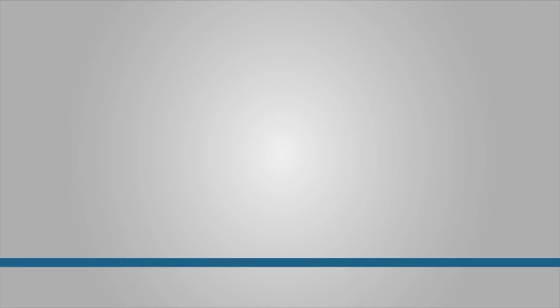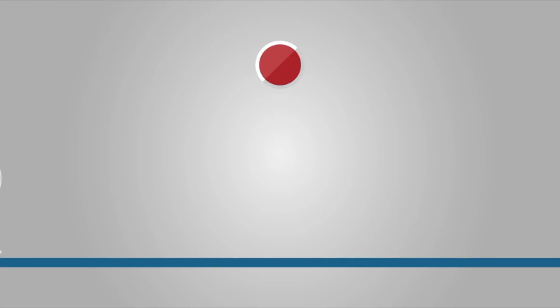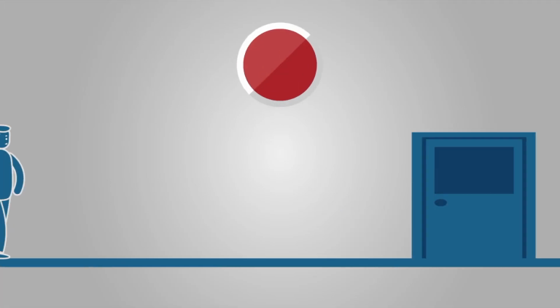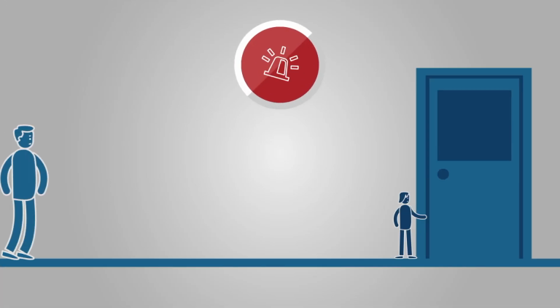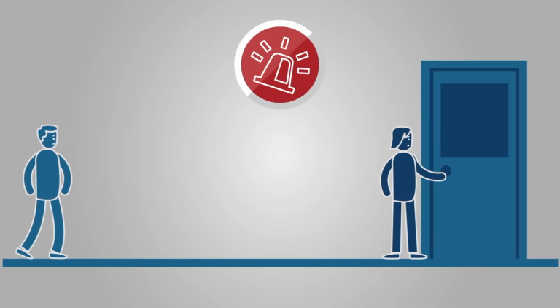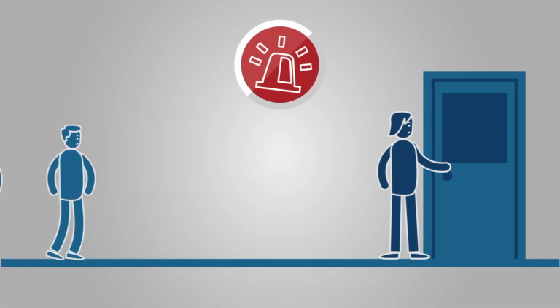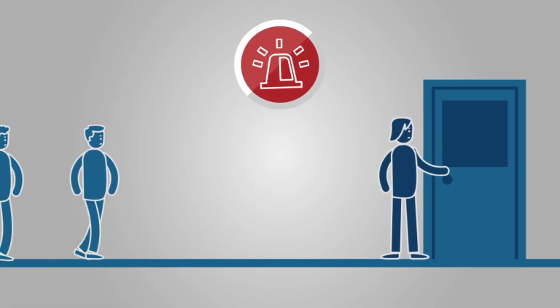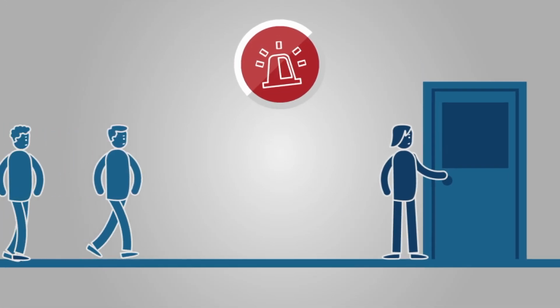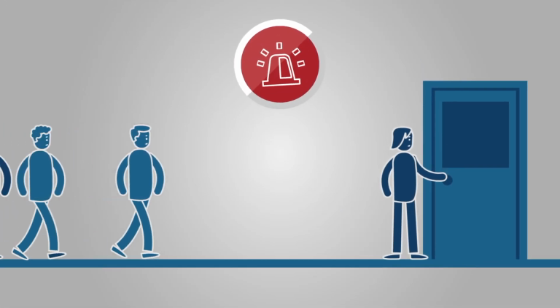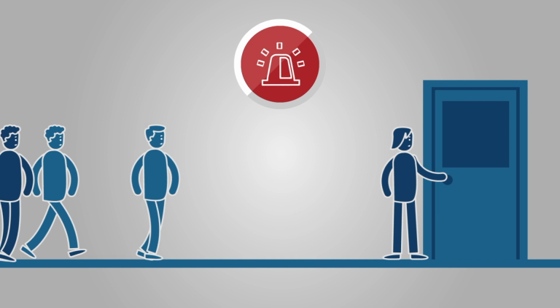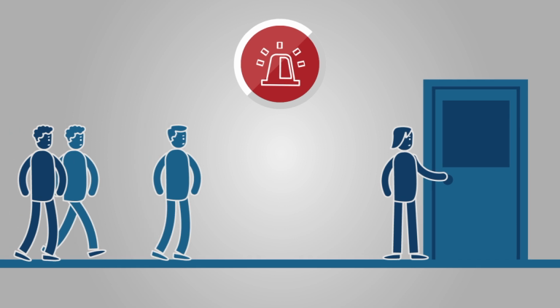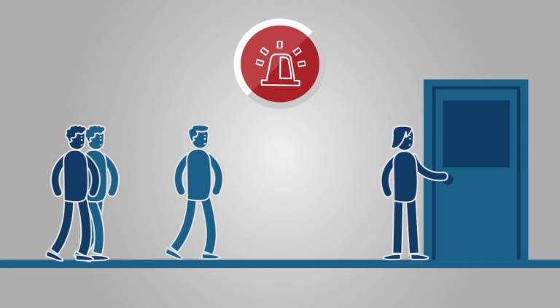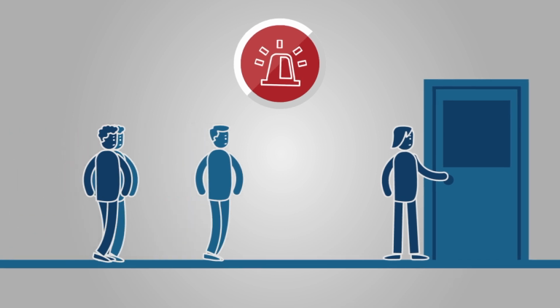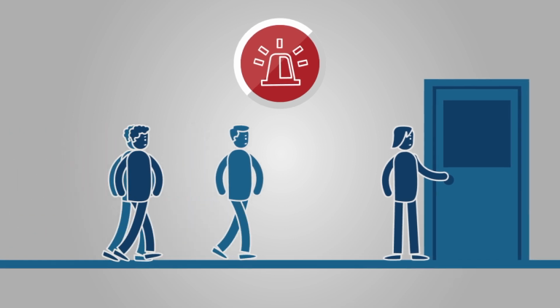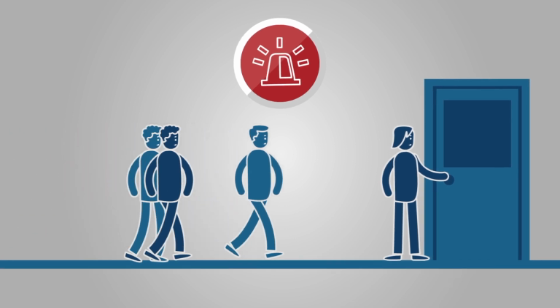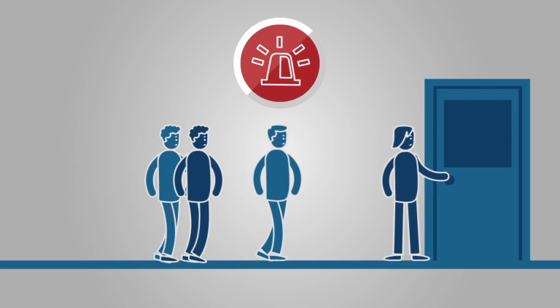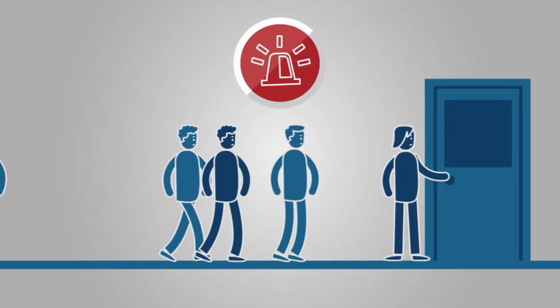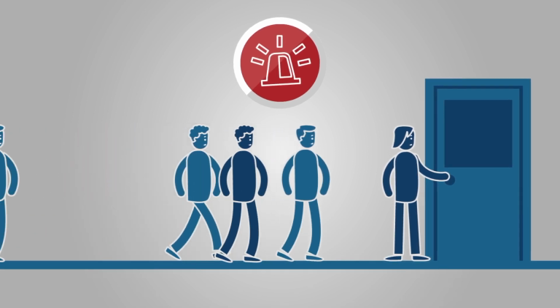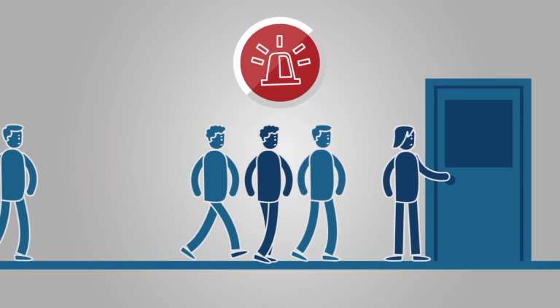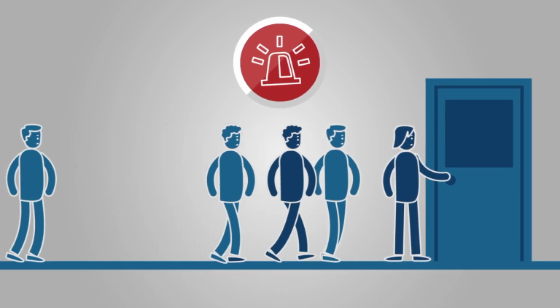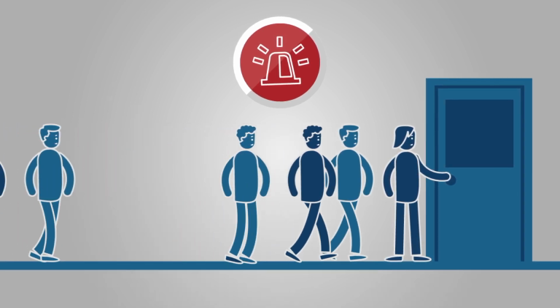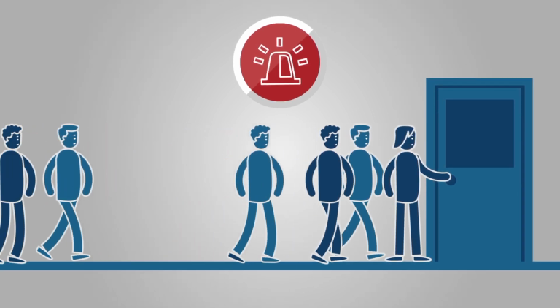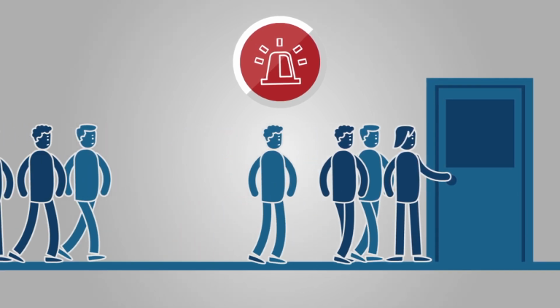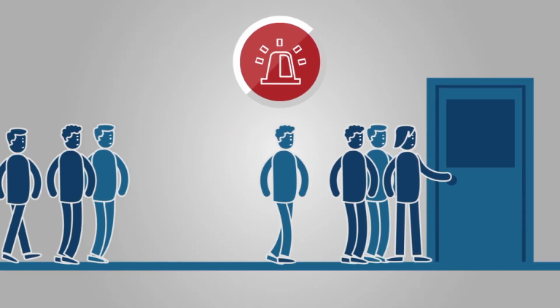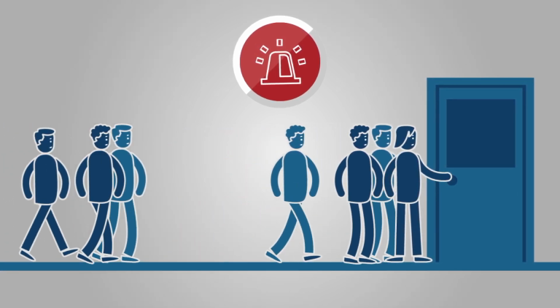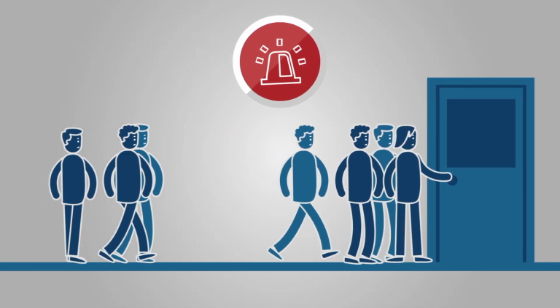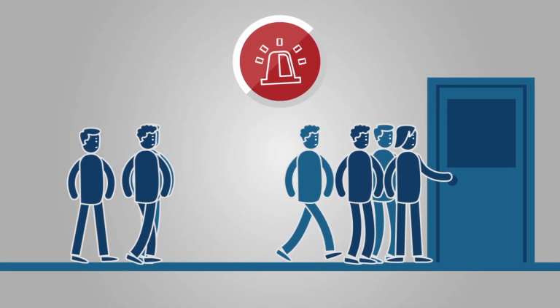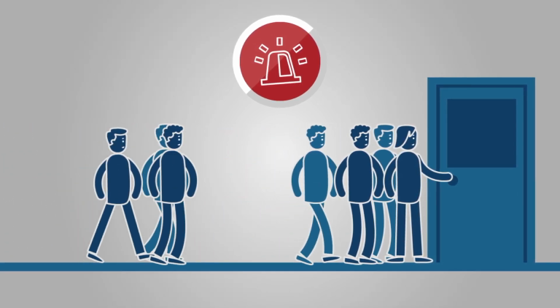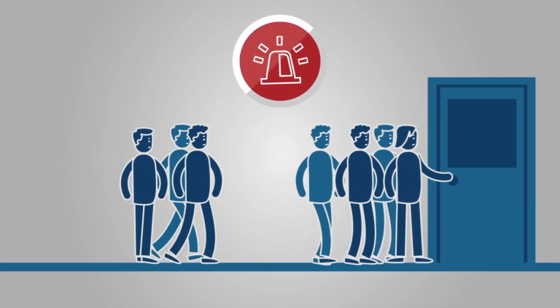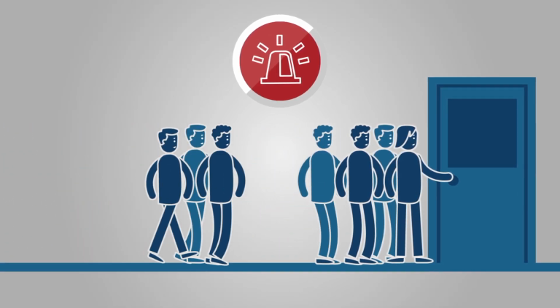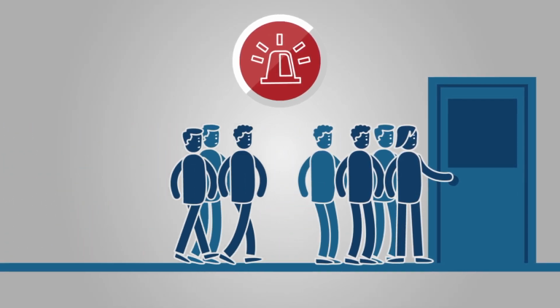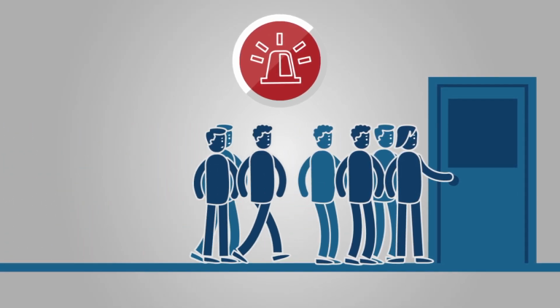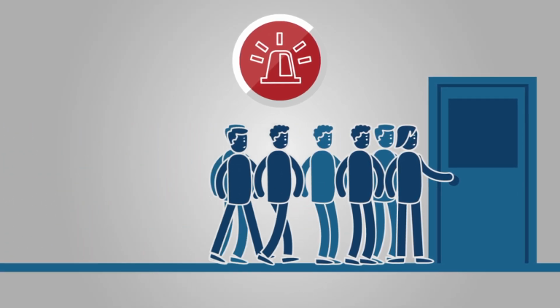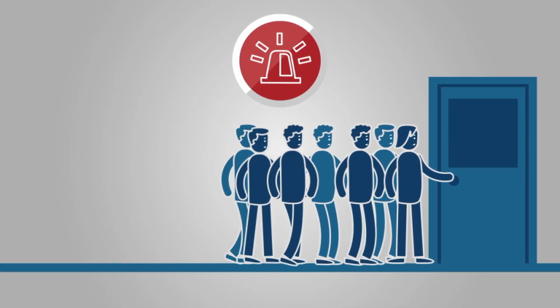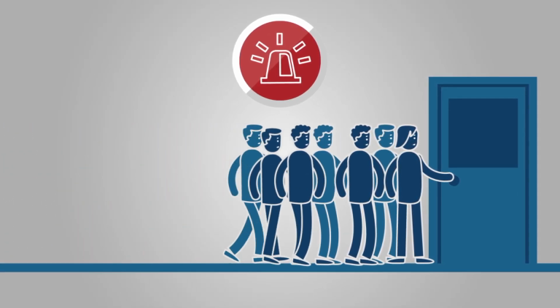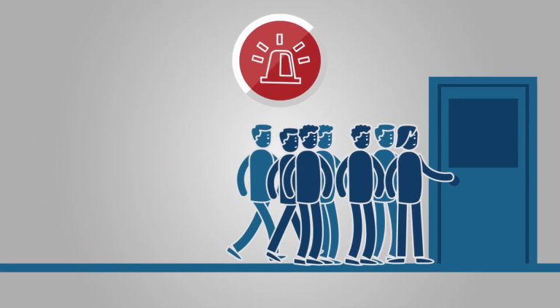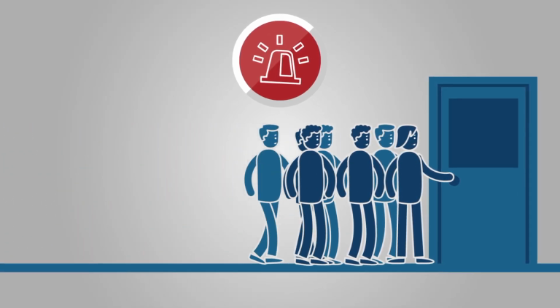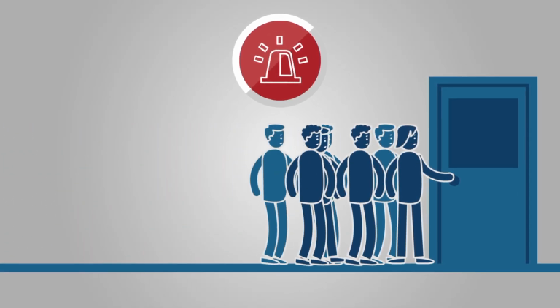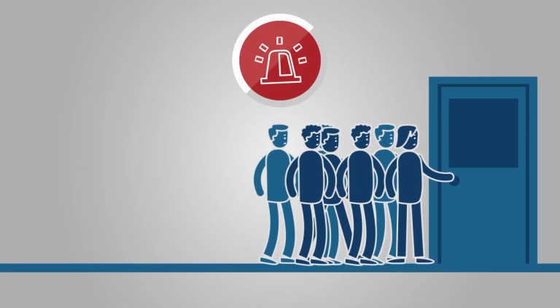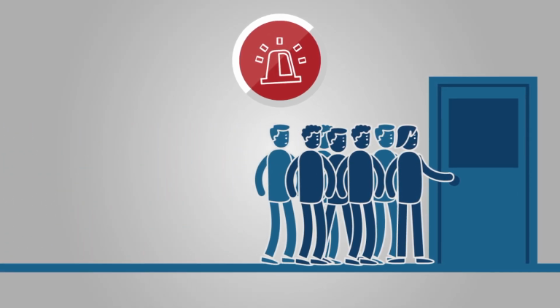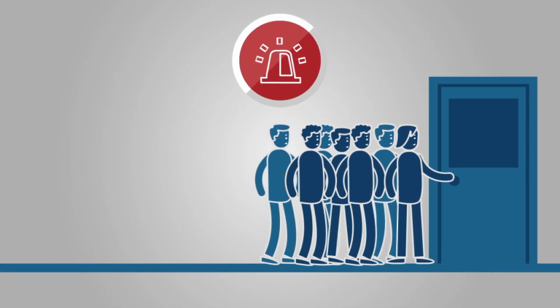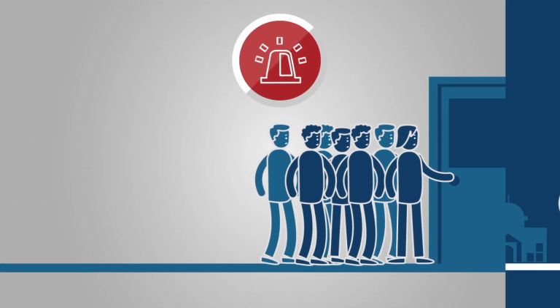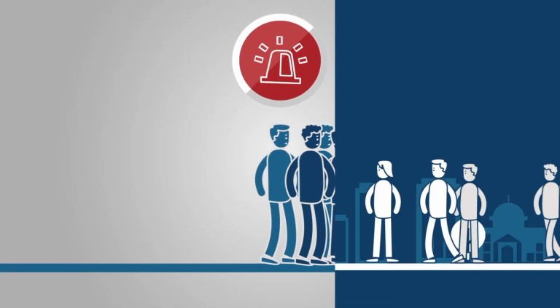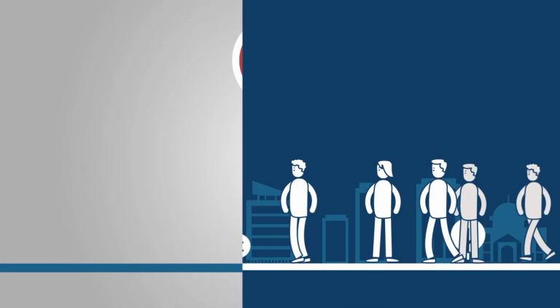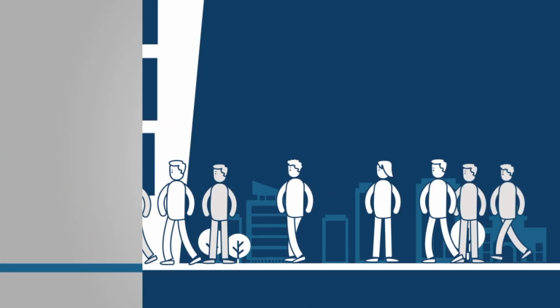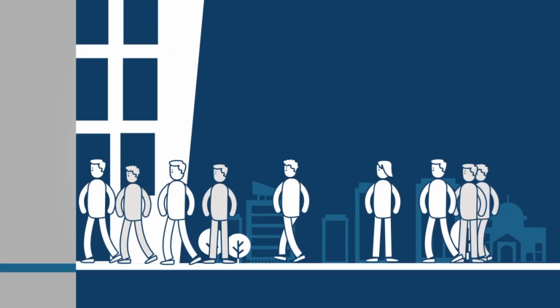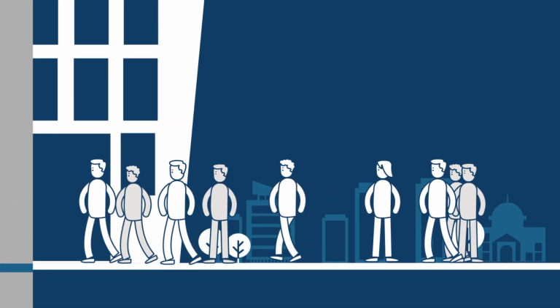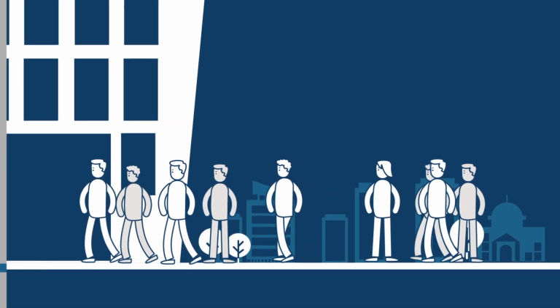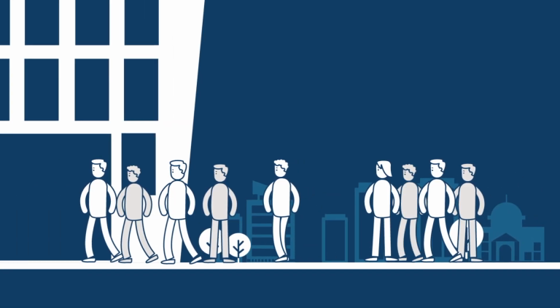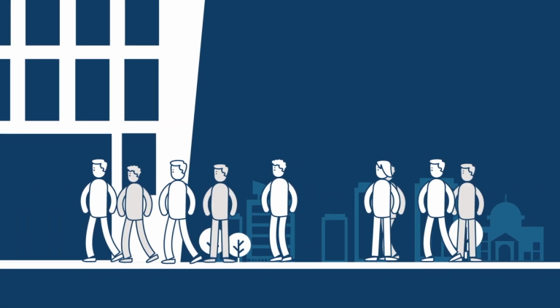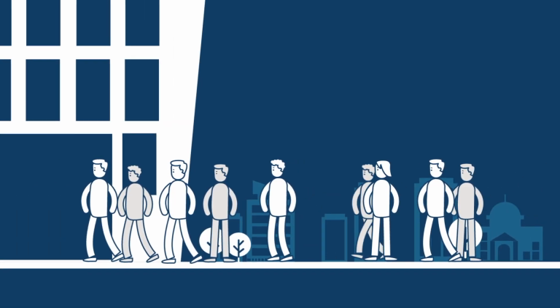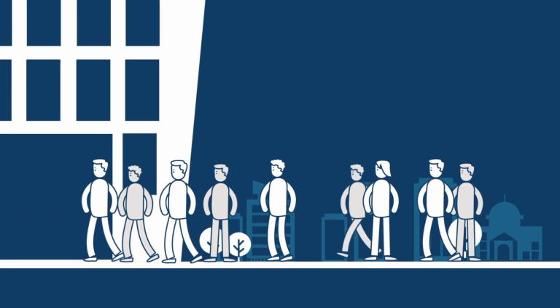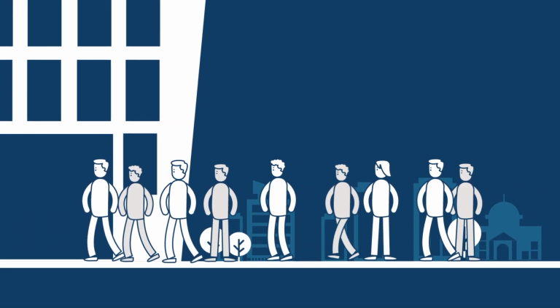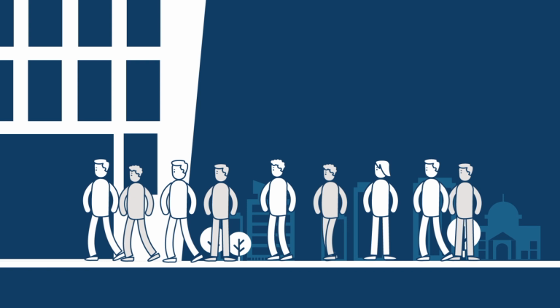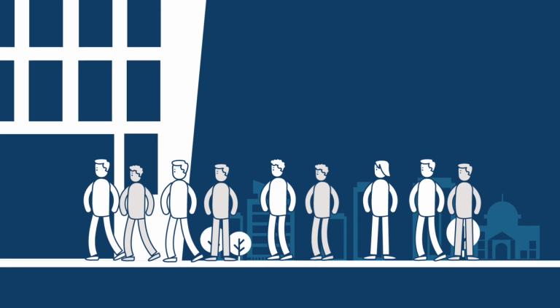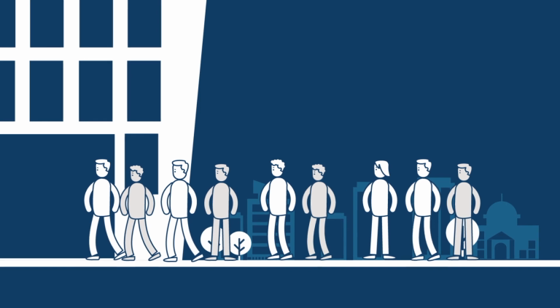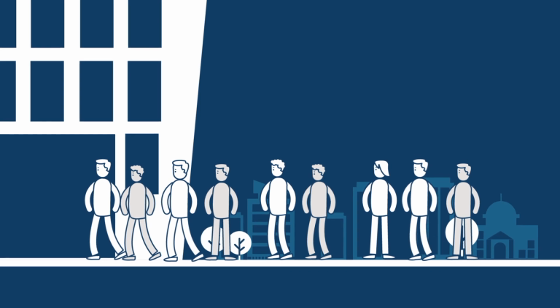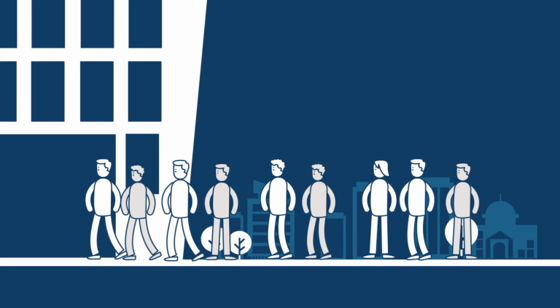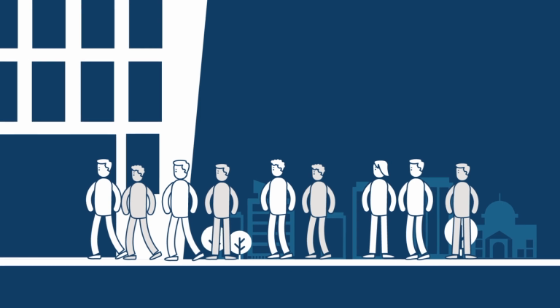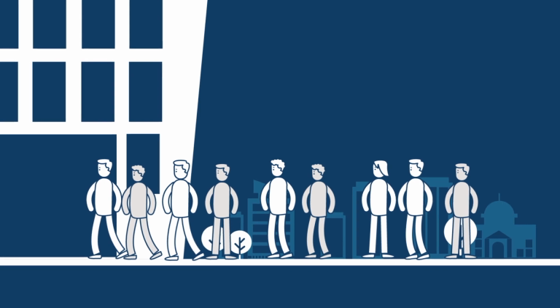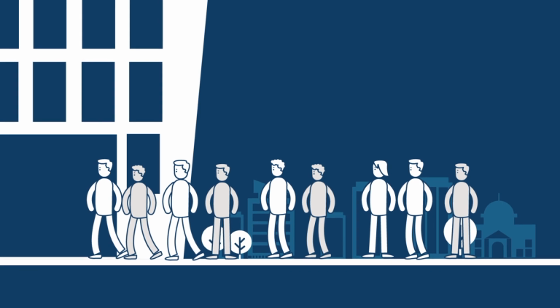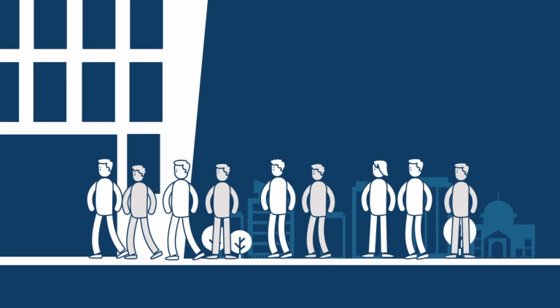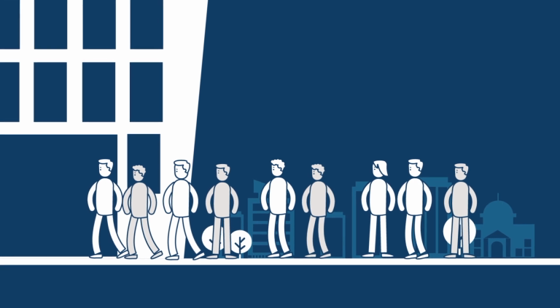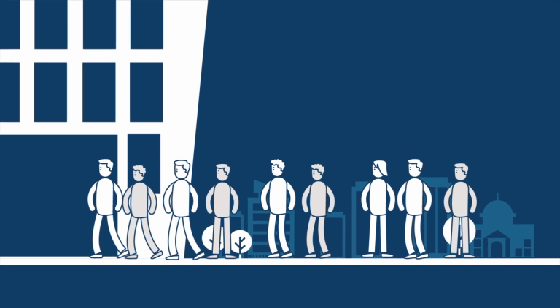Alarm! Everybody out! But why are the doors closed? And why can't the employees get into their office?